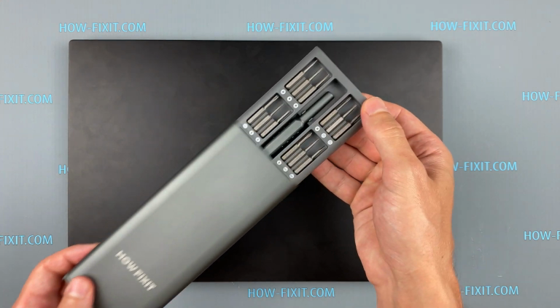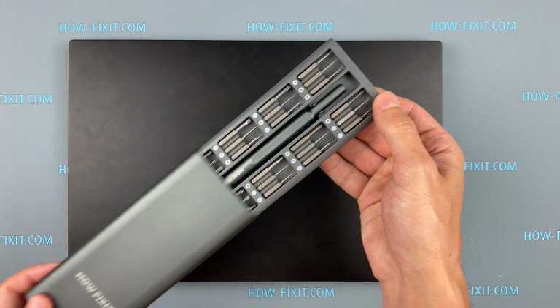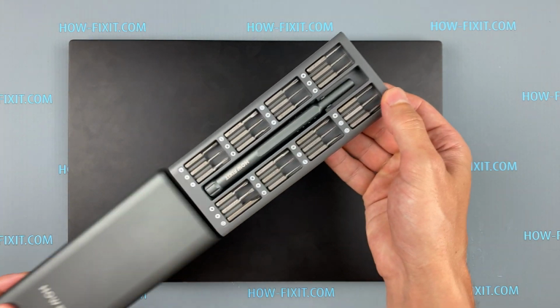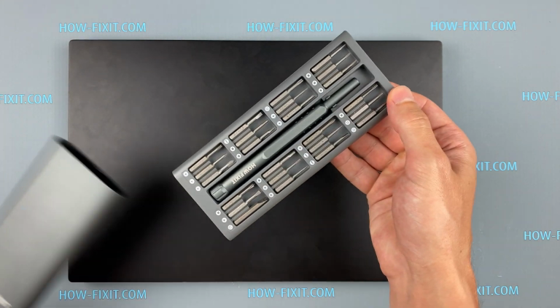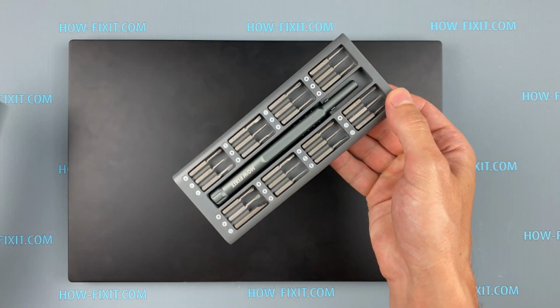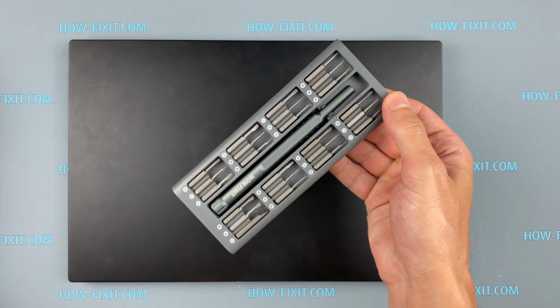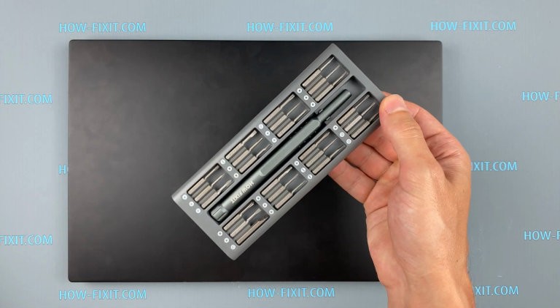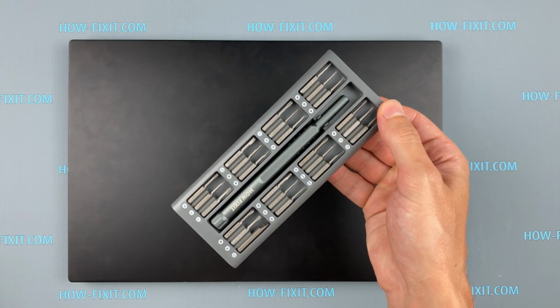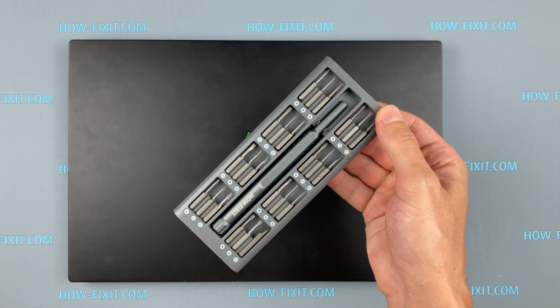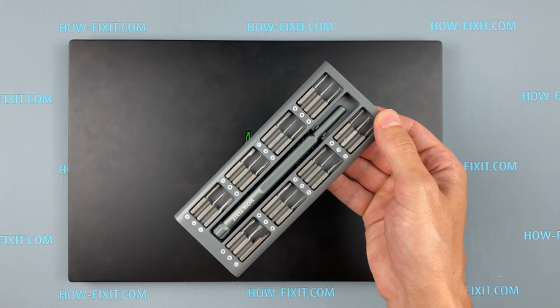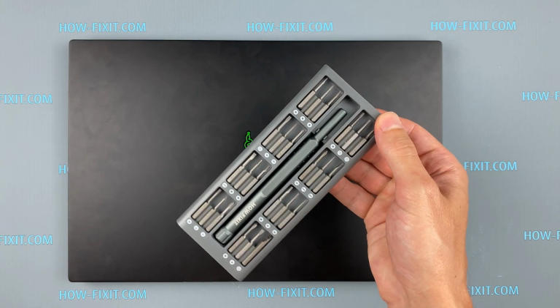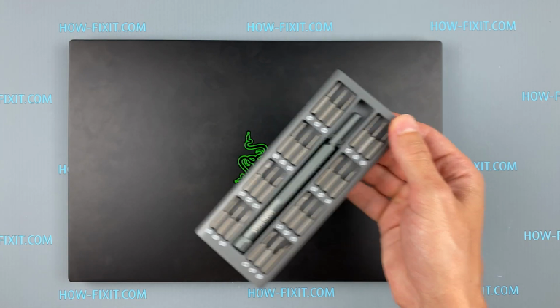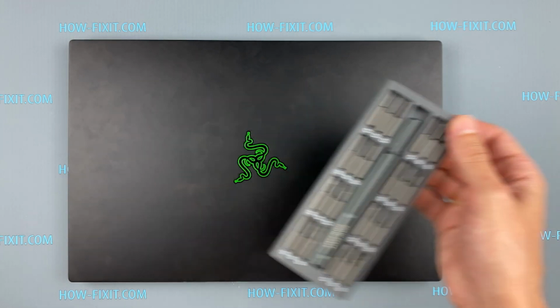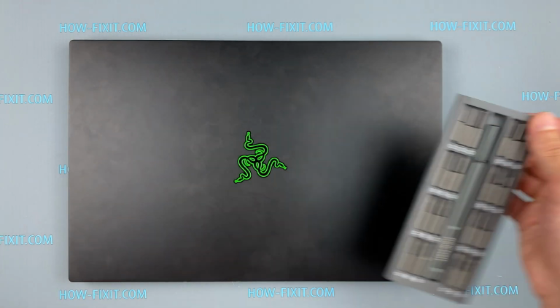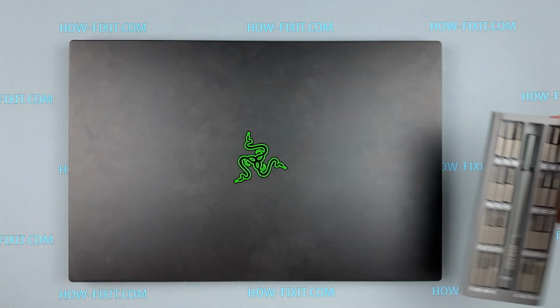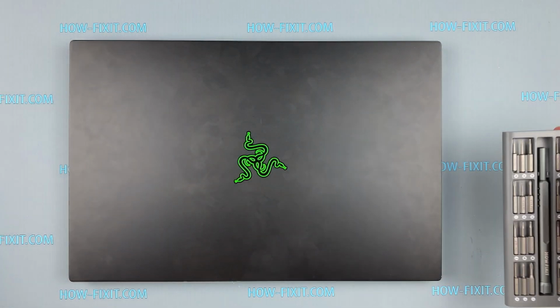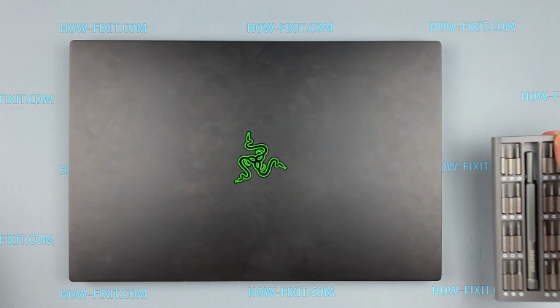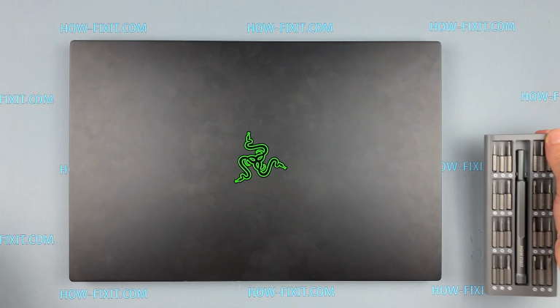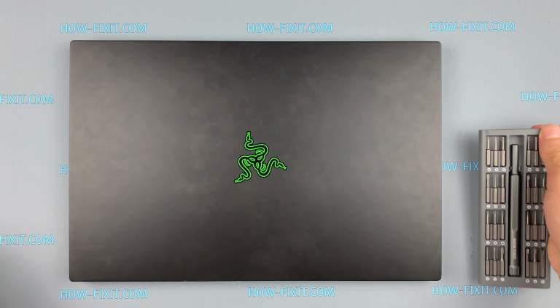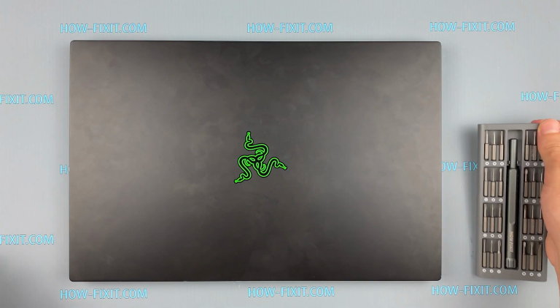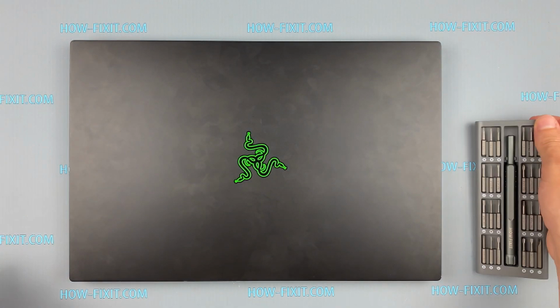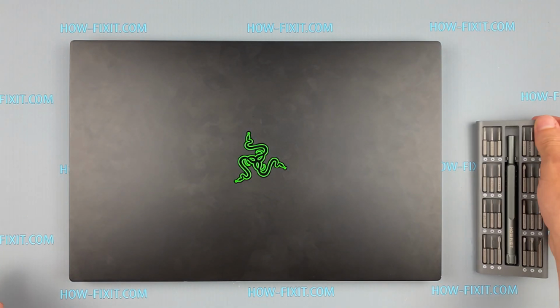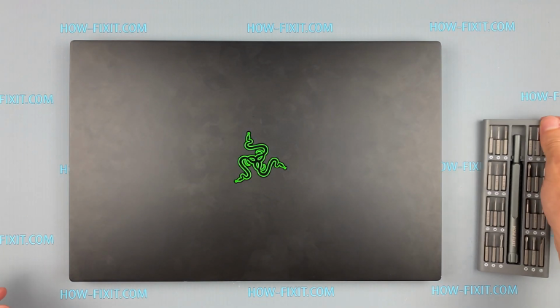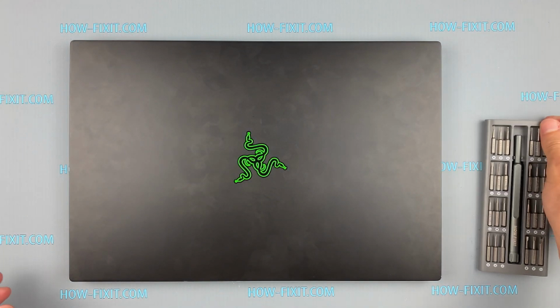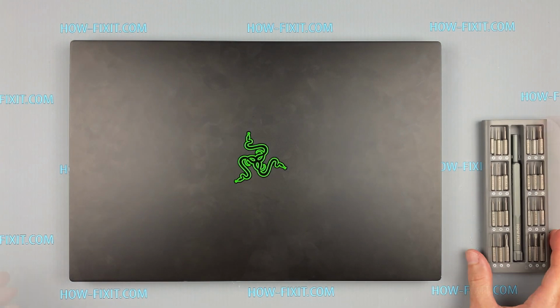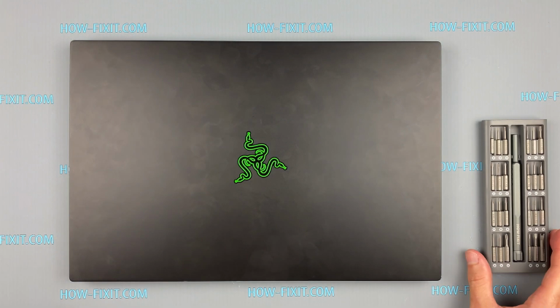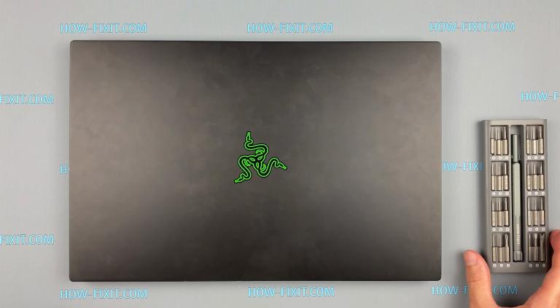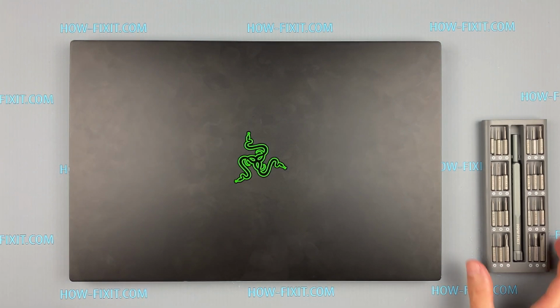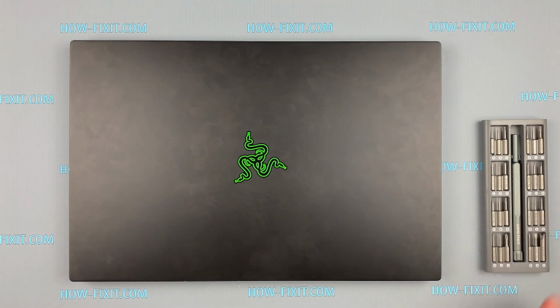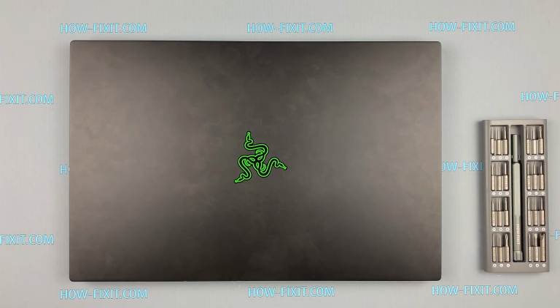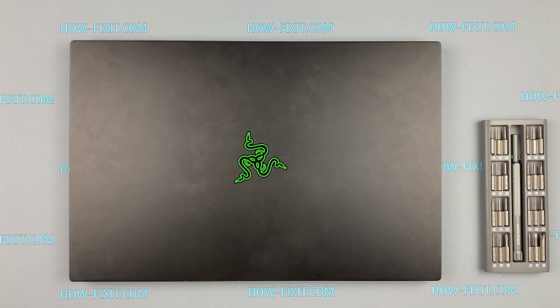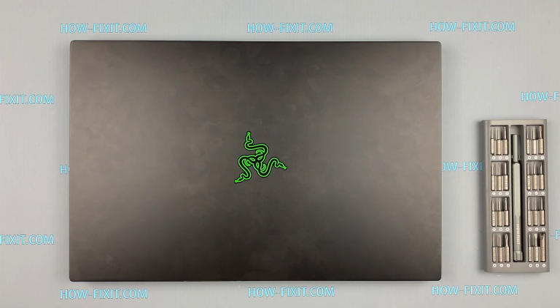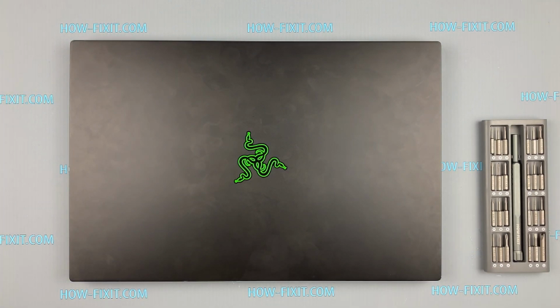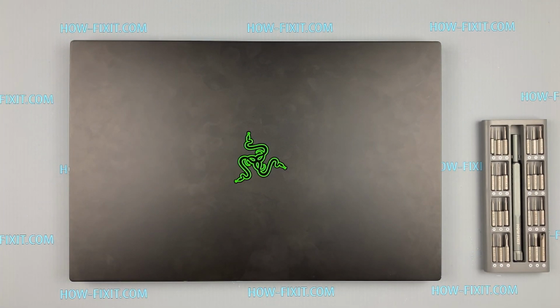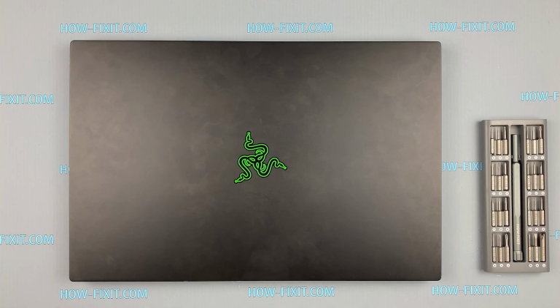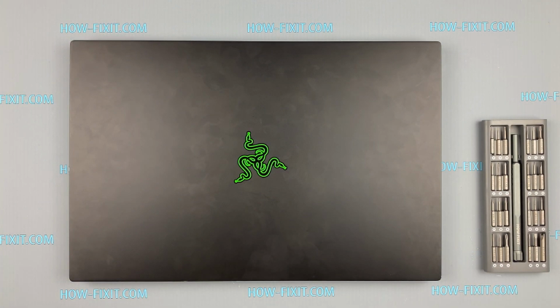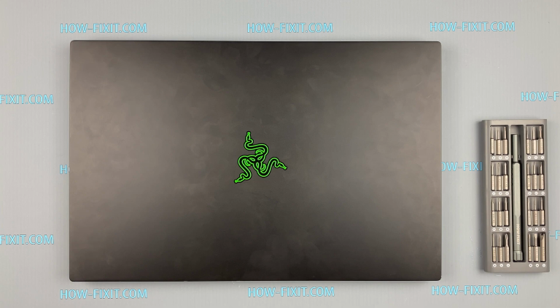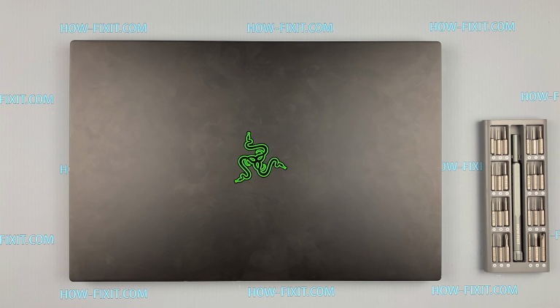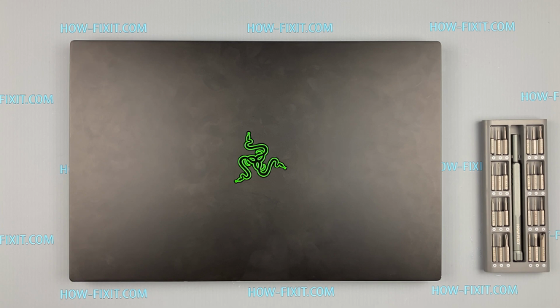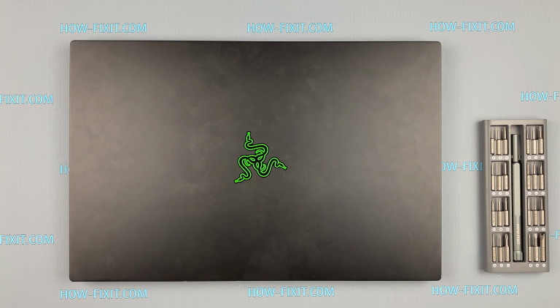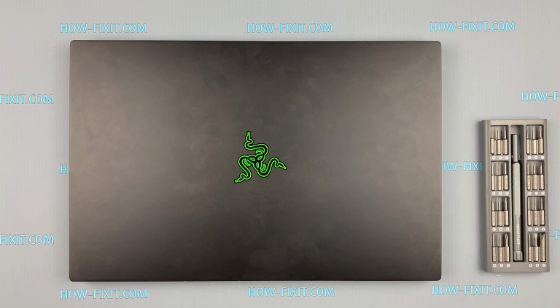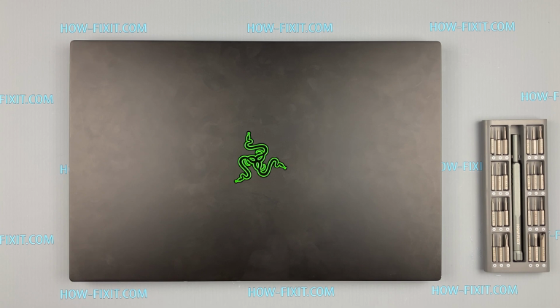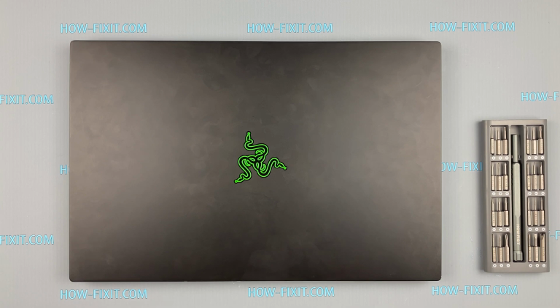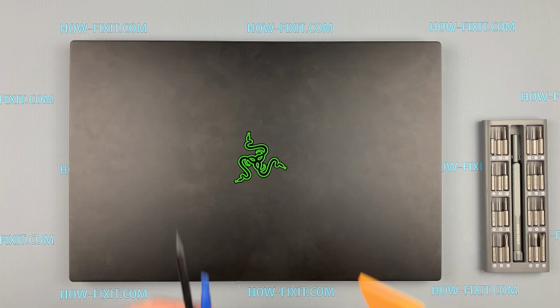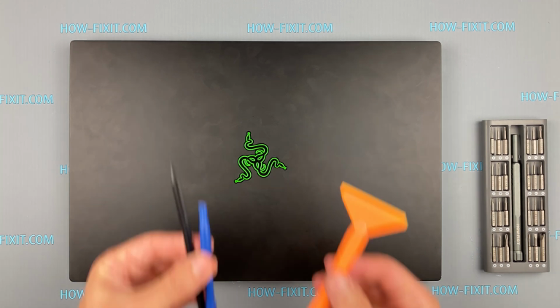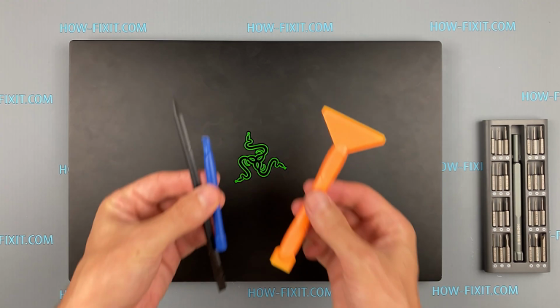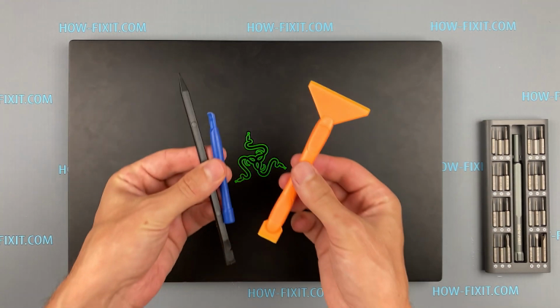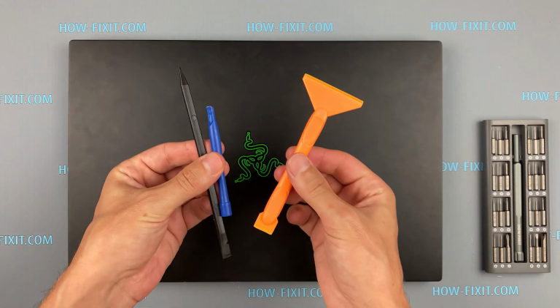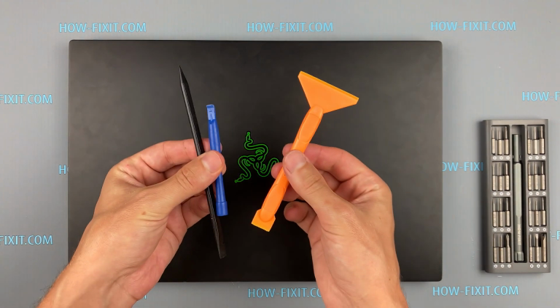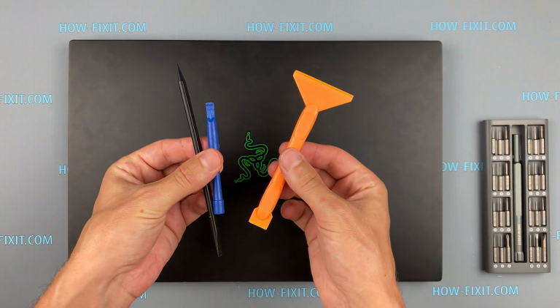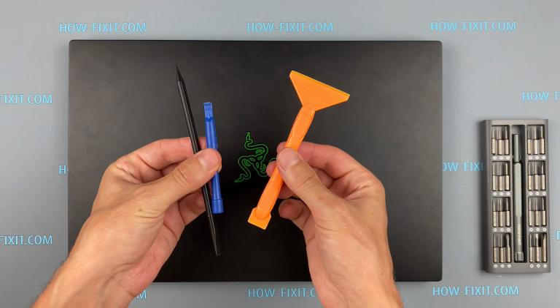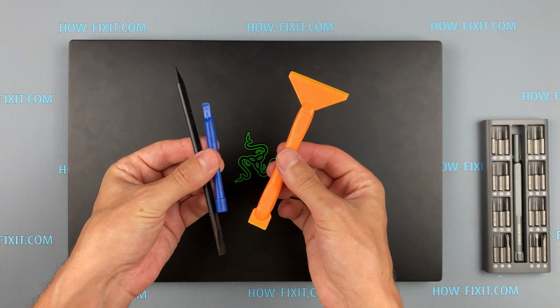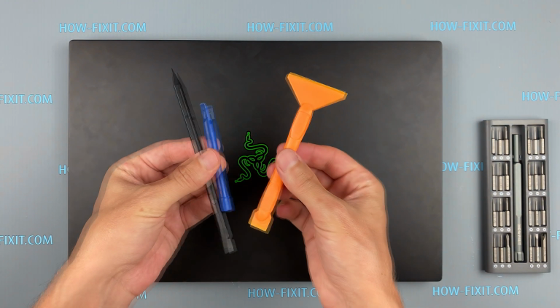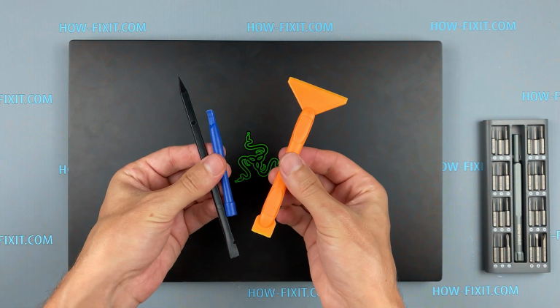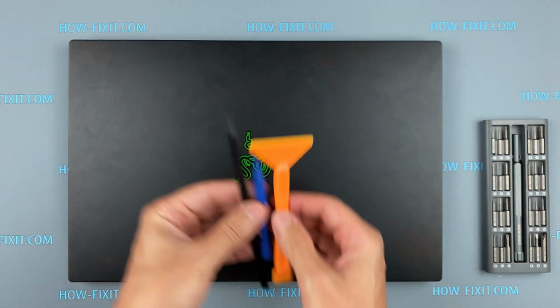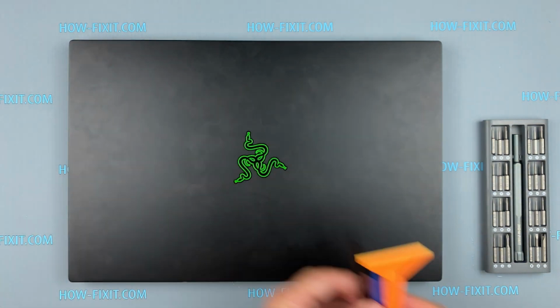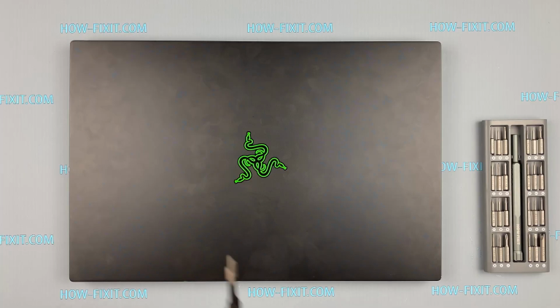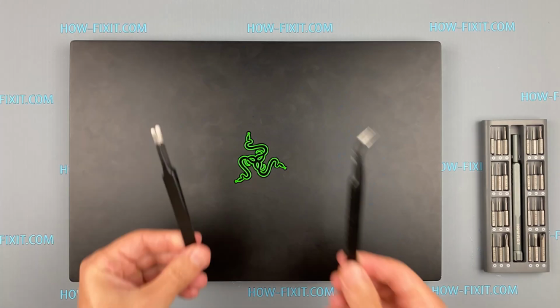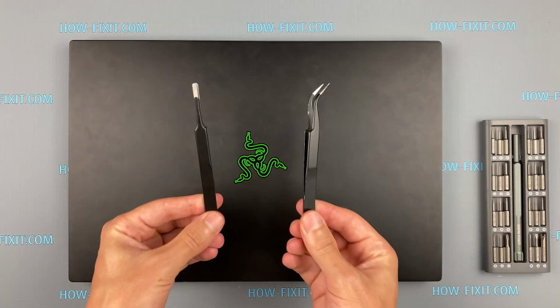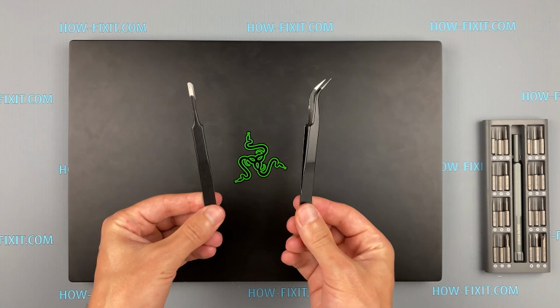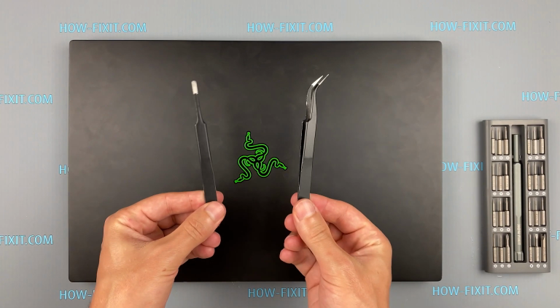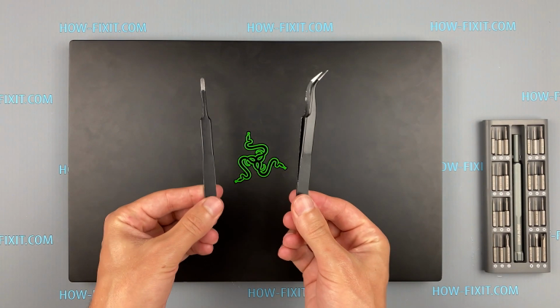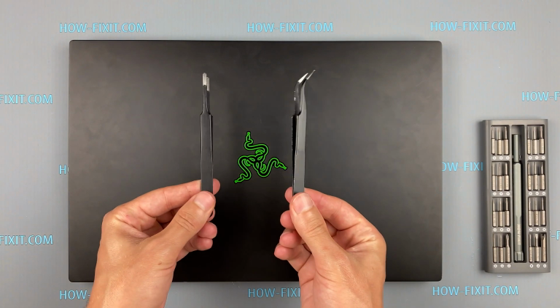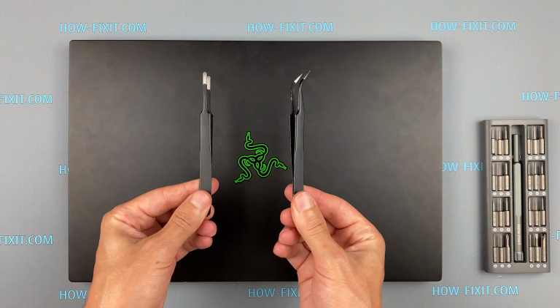To disassemble you will need the following tools: Philips 1 screwdriver, Torx T5 screwdriver, plastic tool, and tweezers.